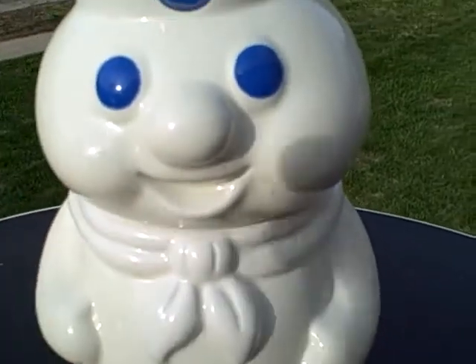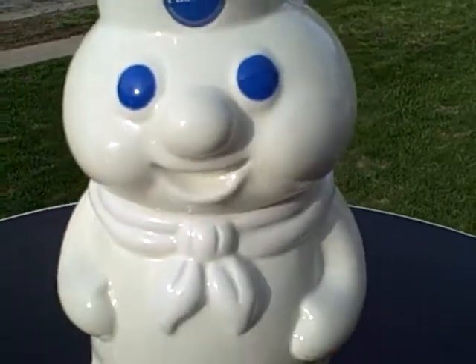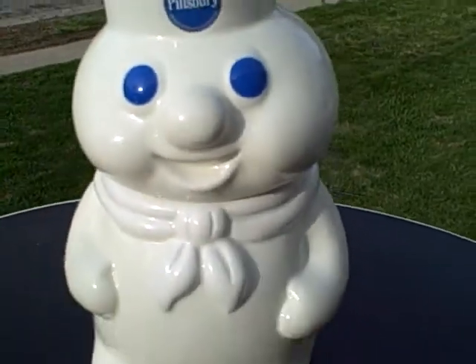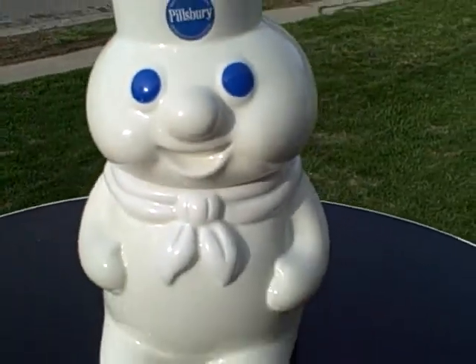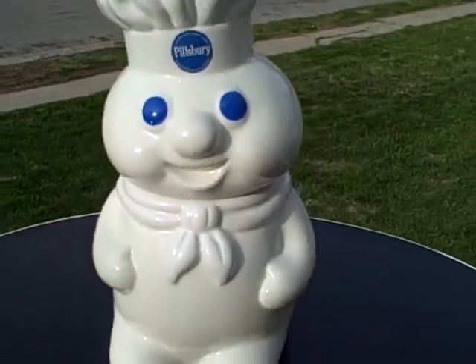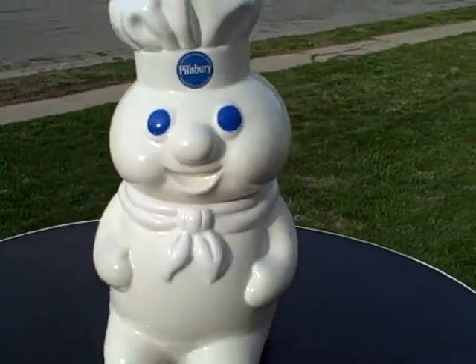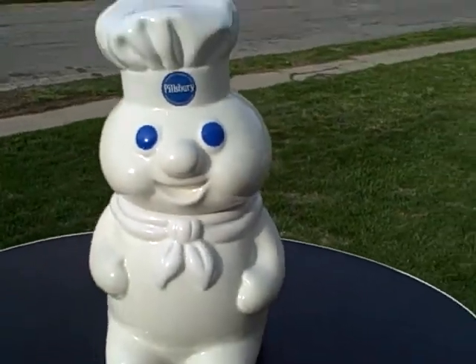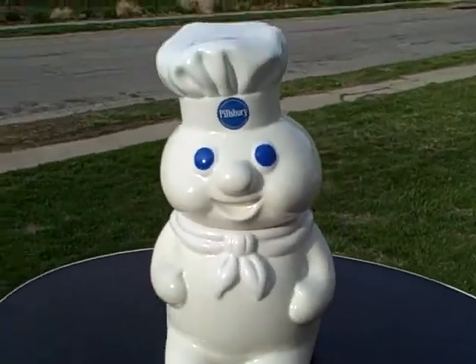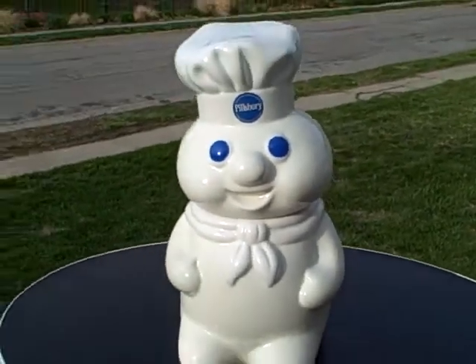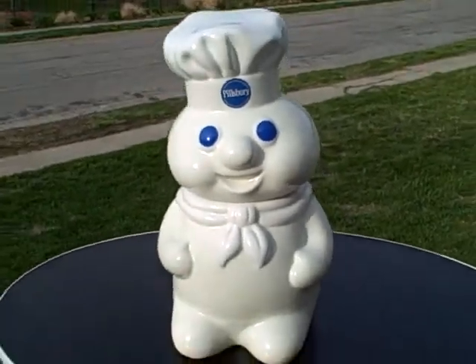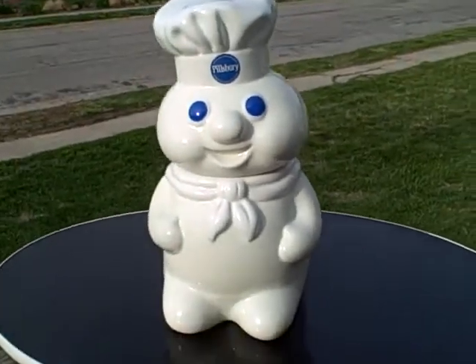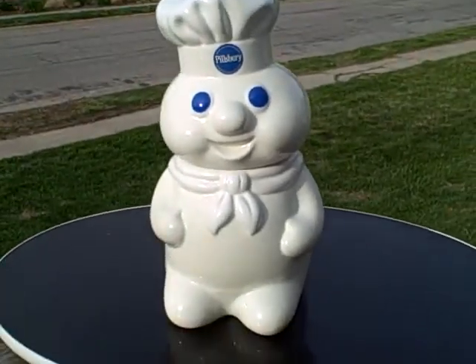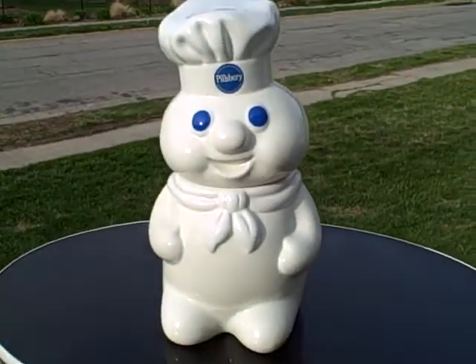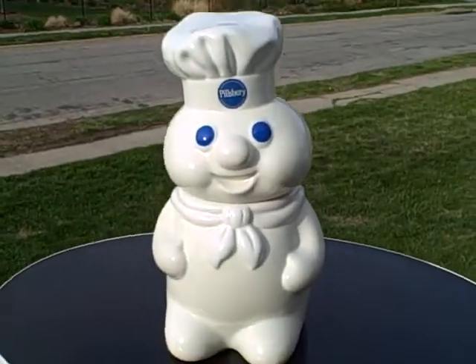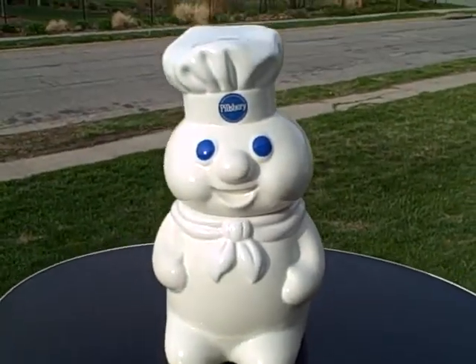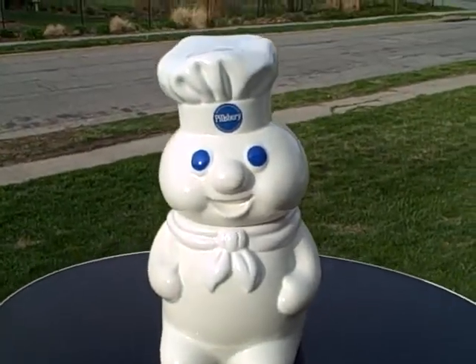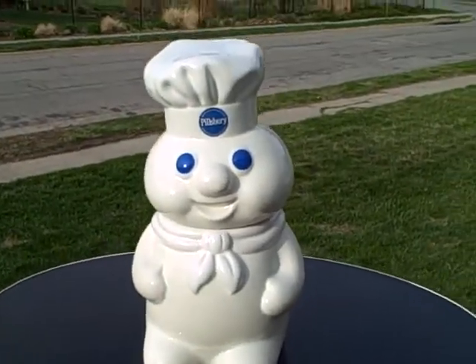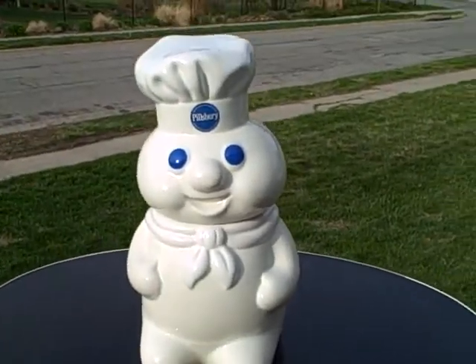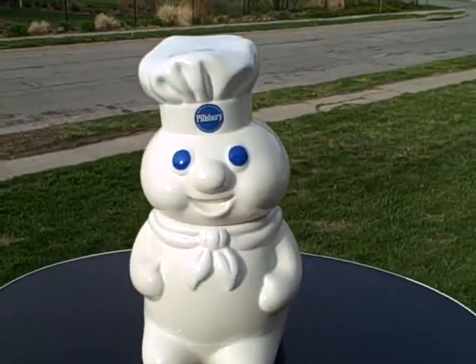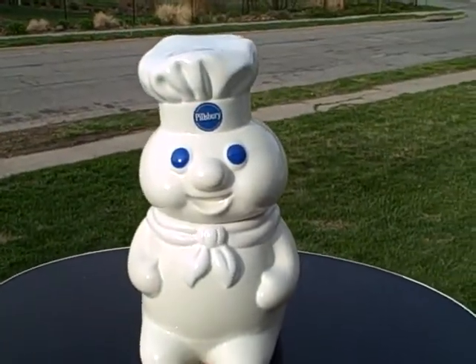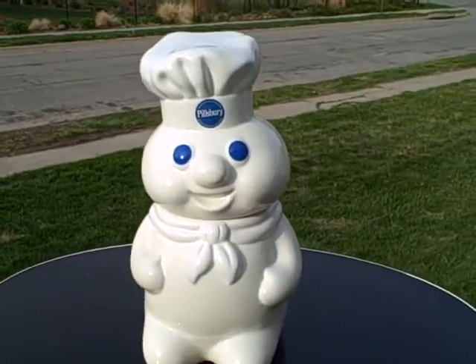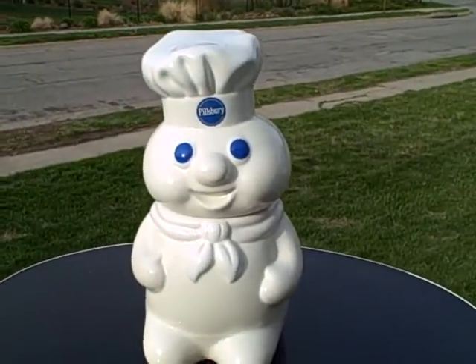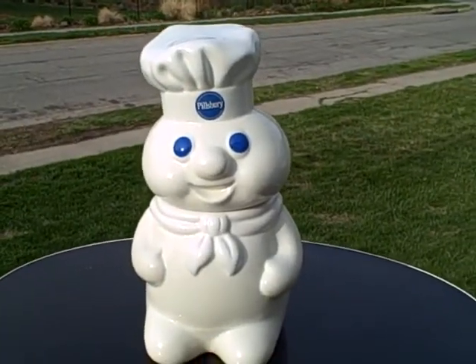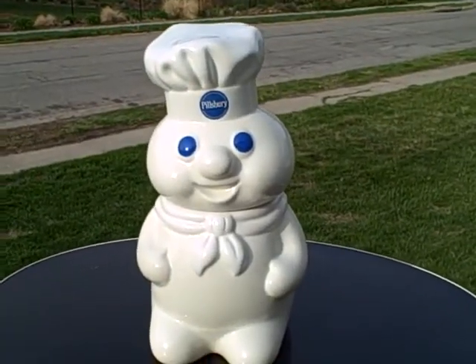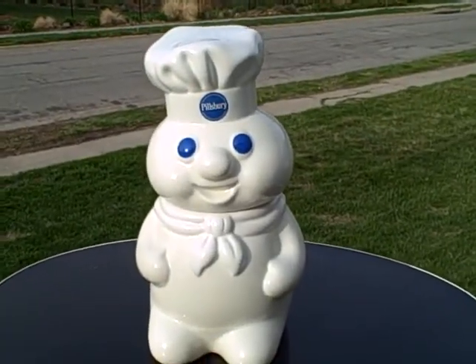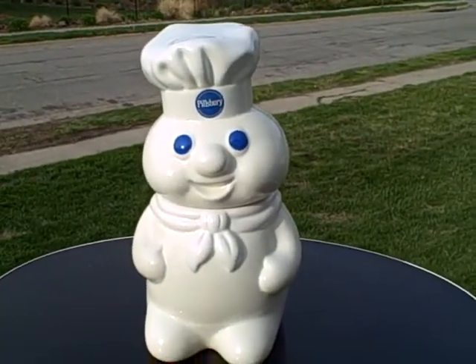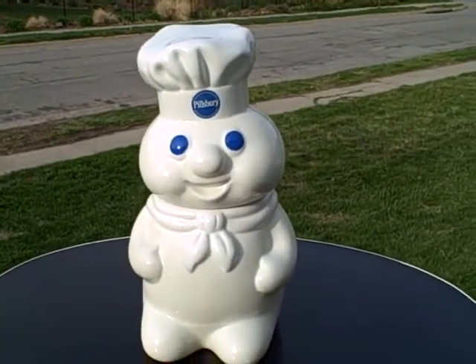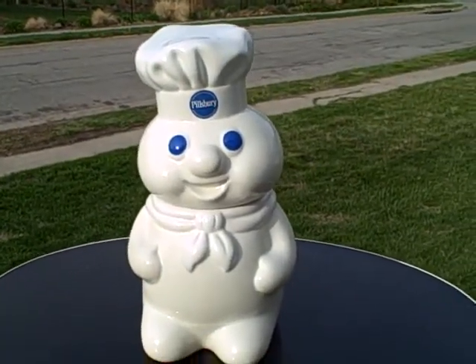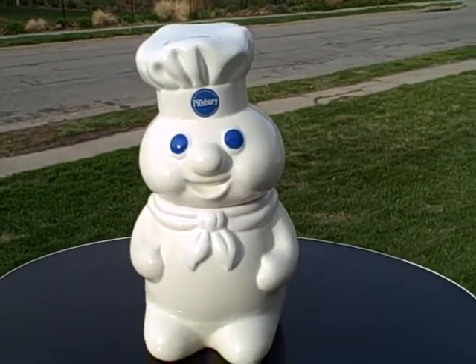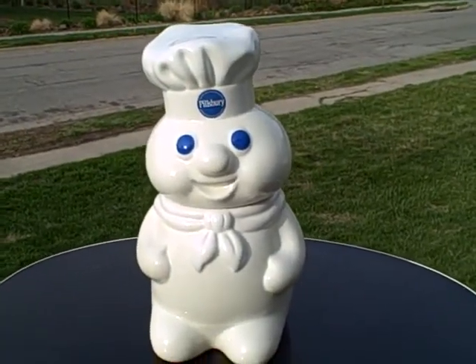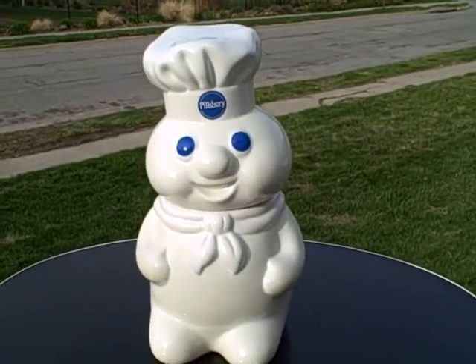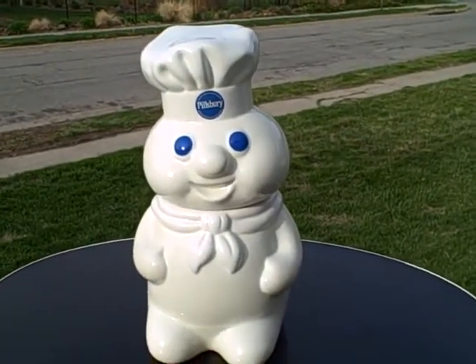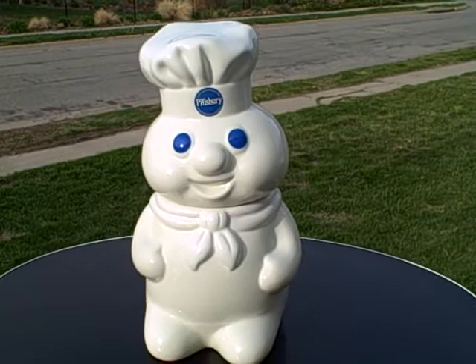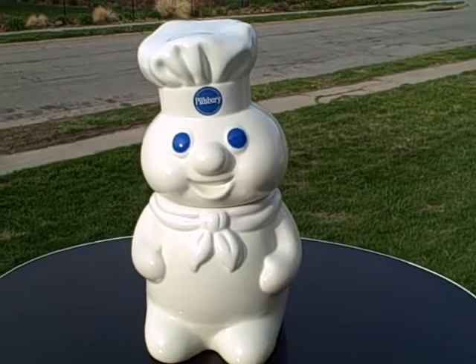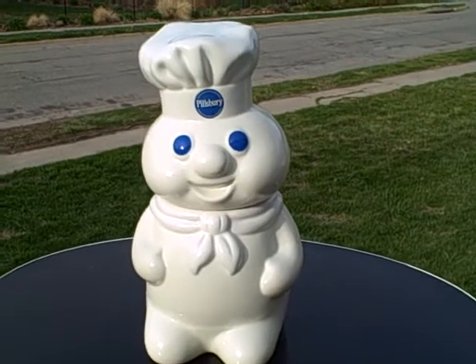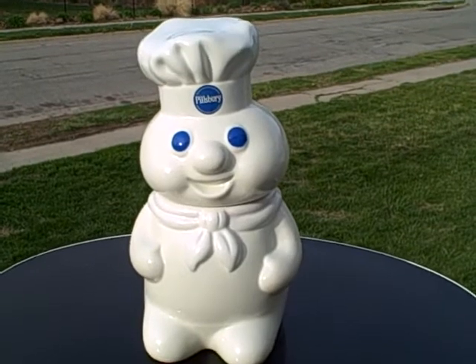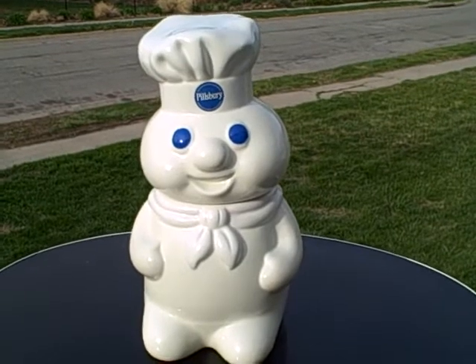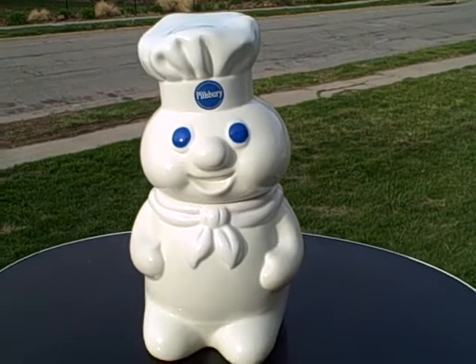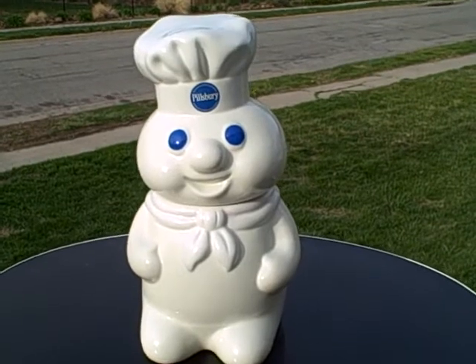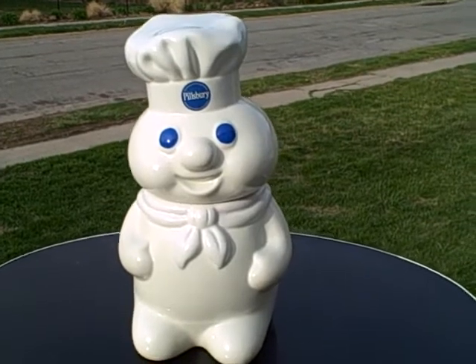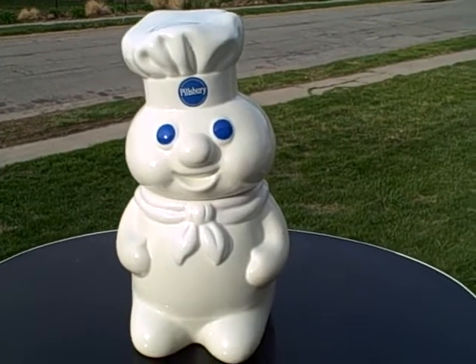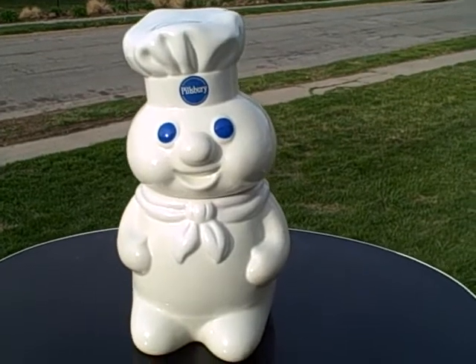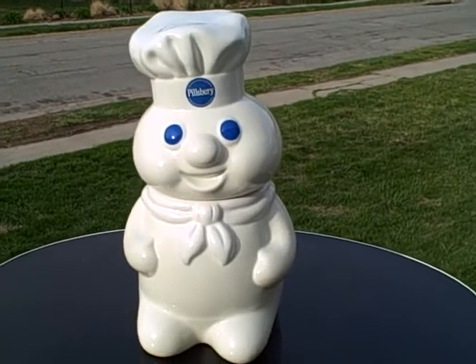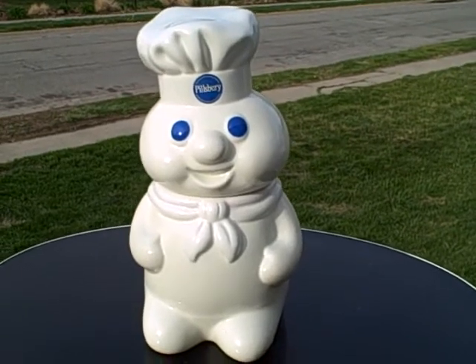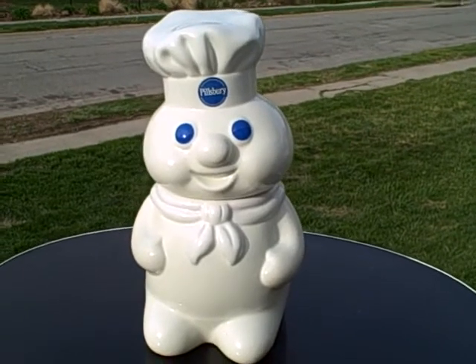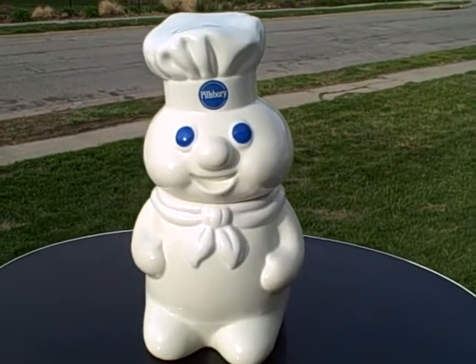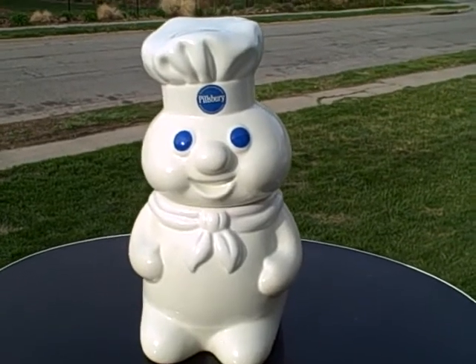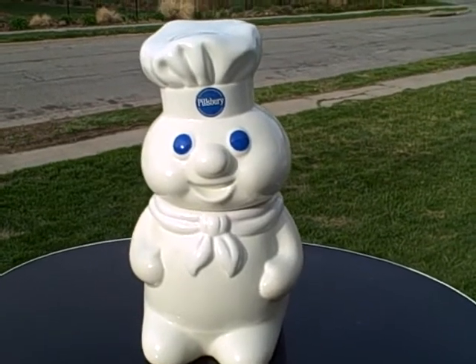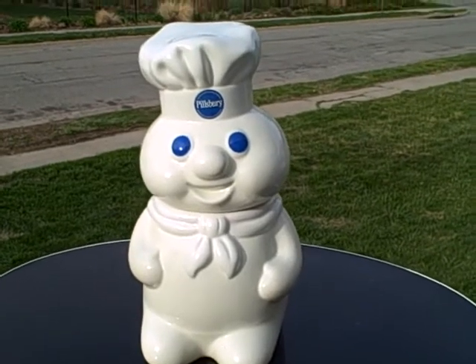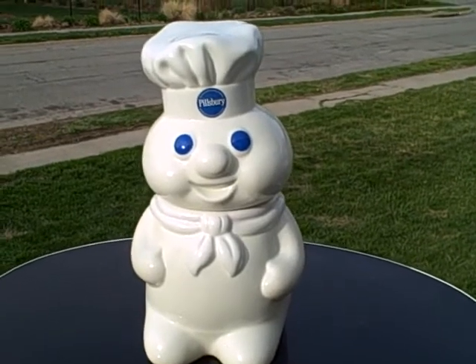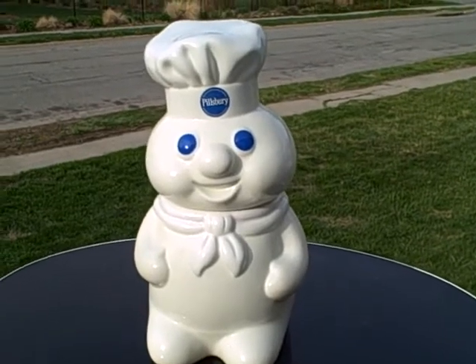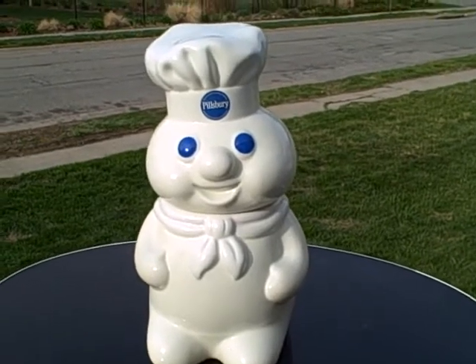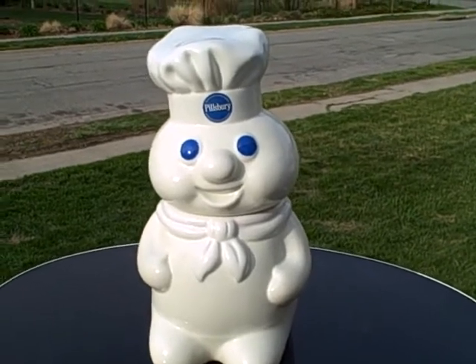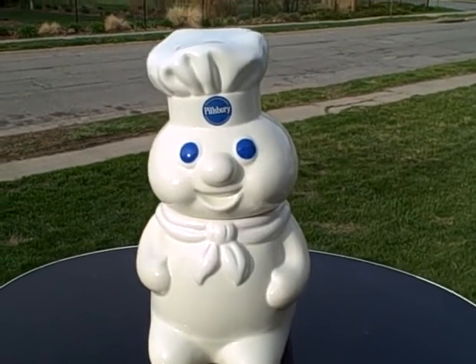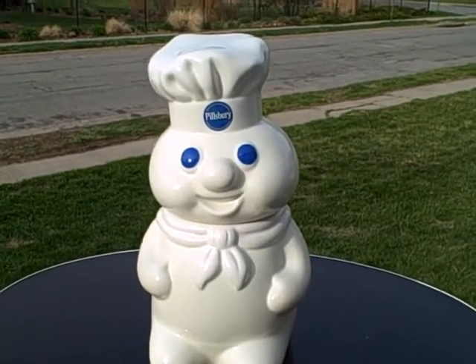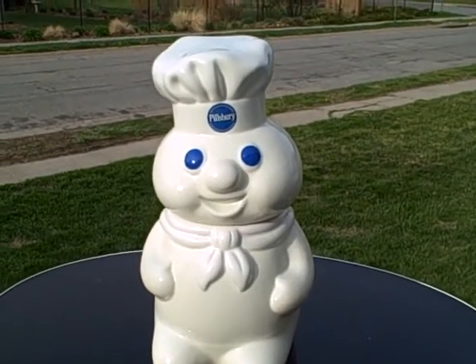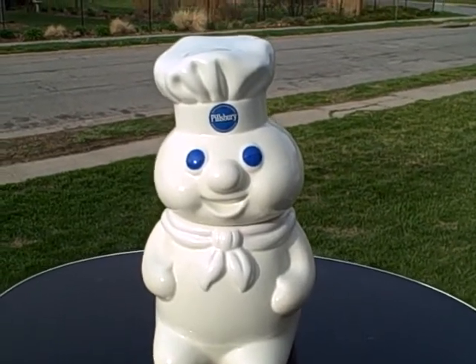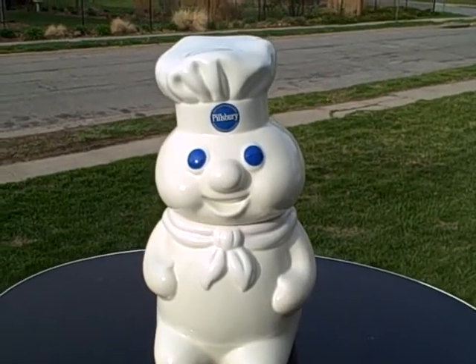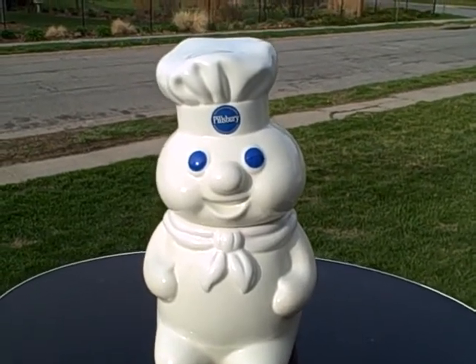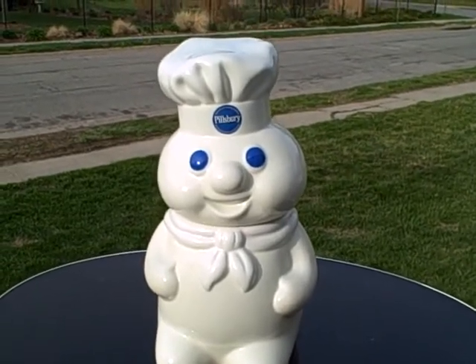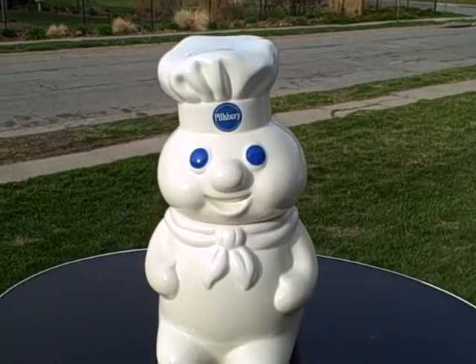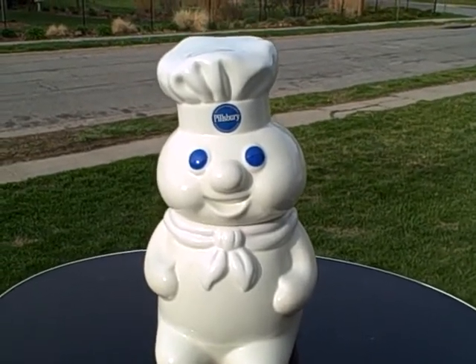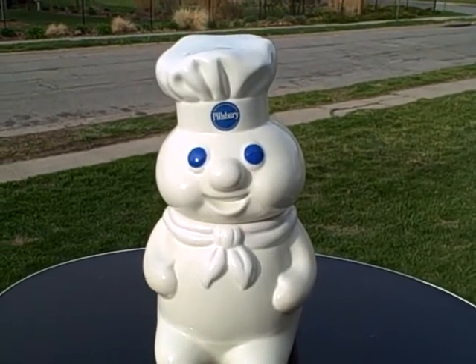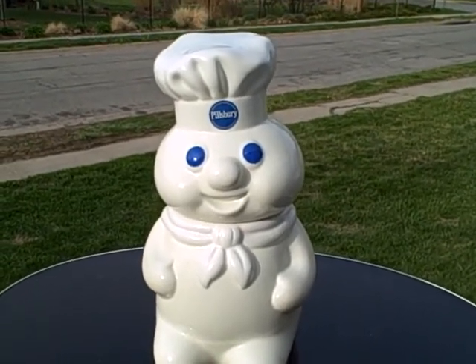Blue eyes — Pillsbury Doughboy talking cookie jar, ceramic. Thank you.